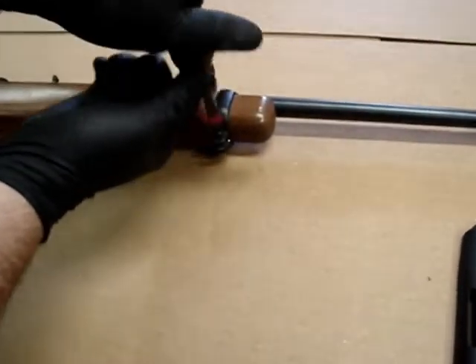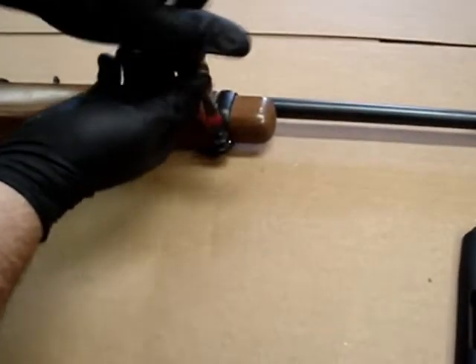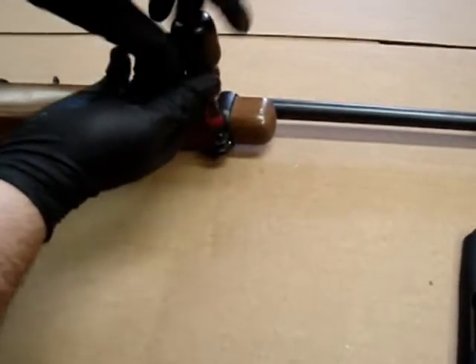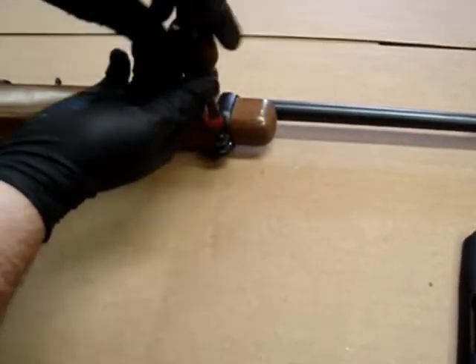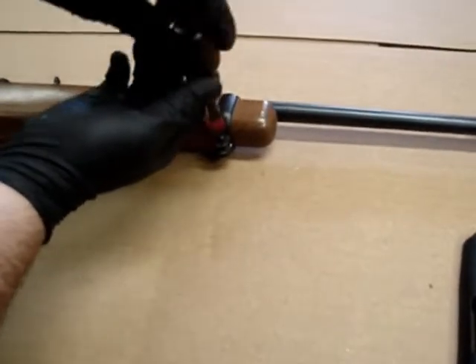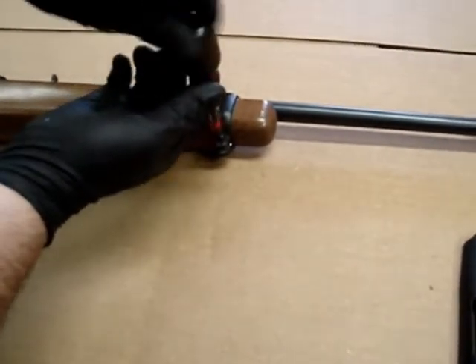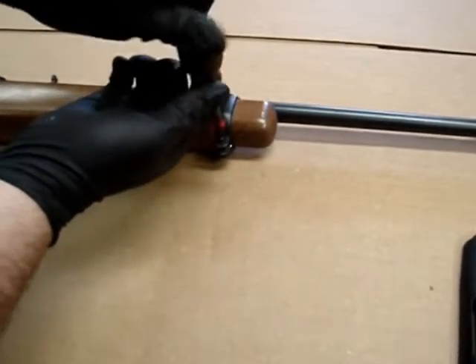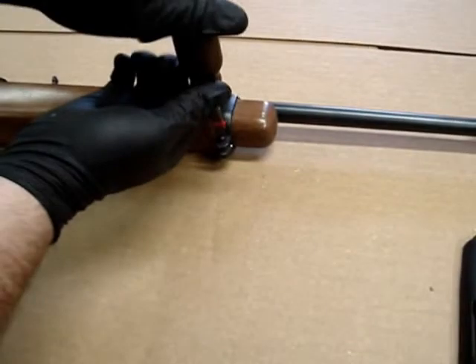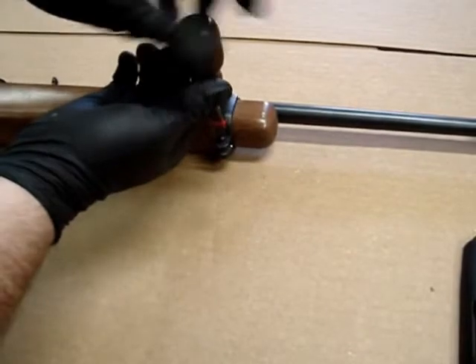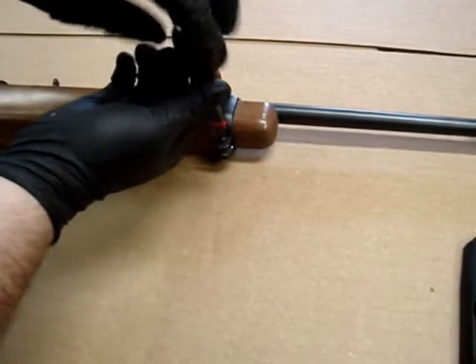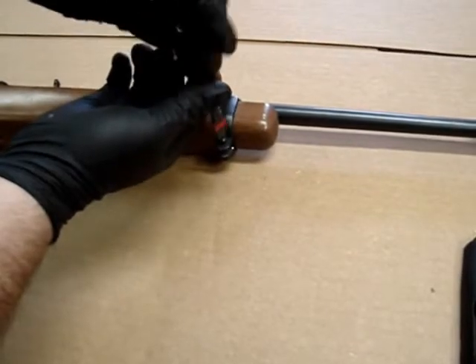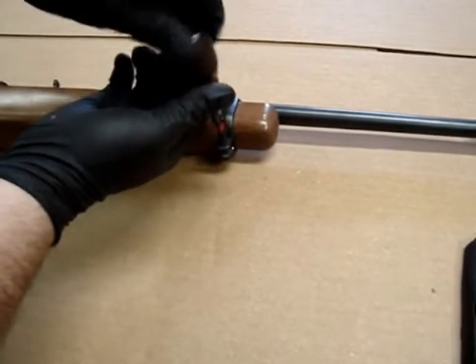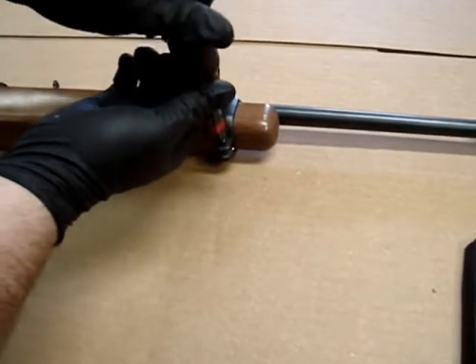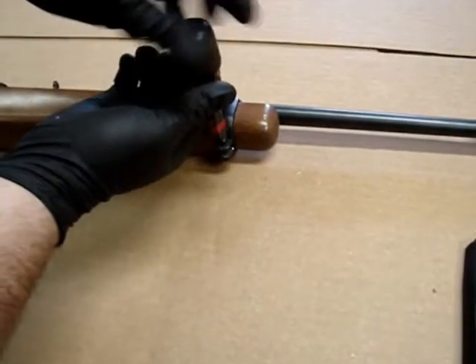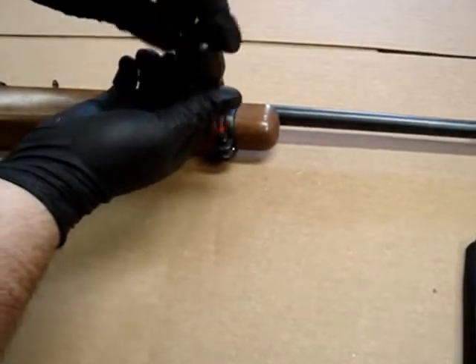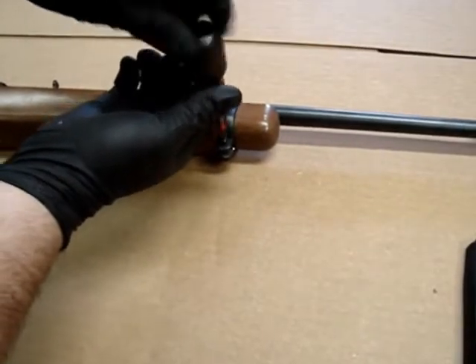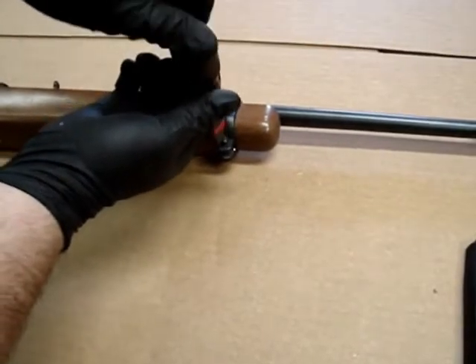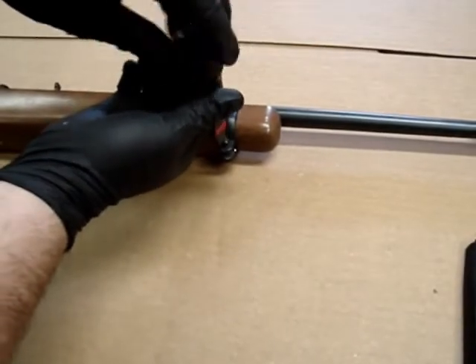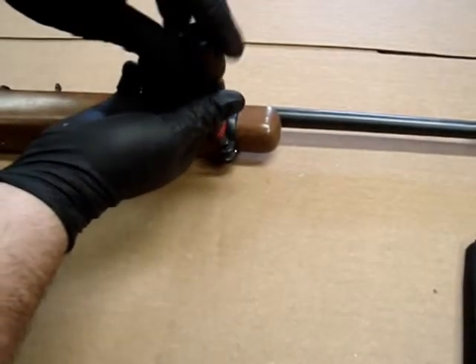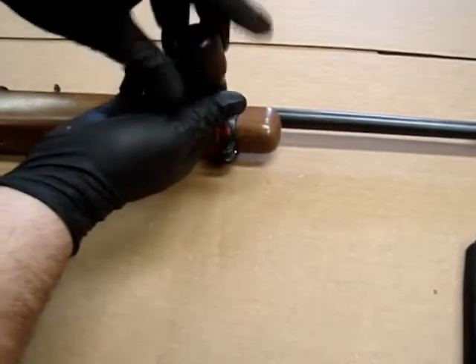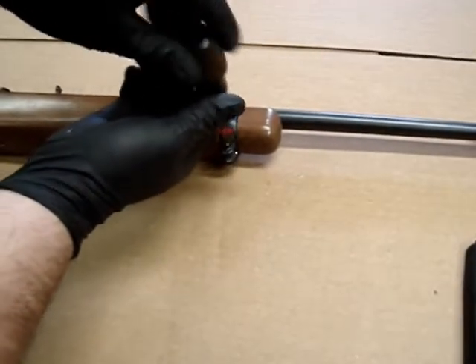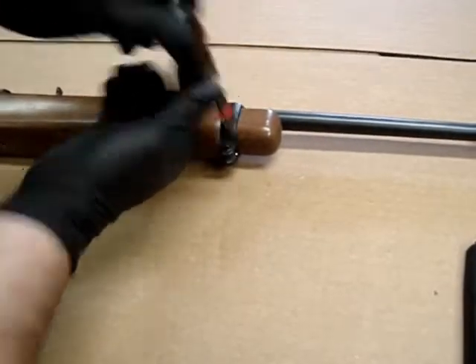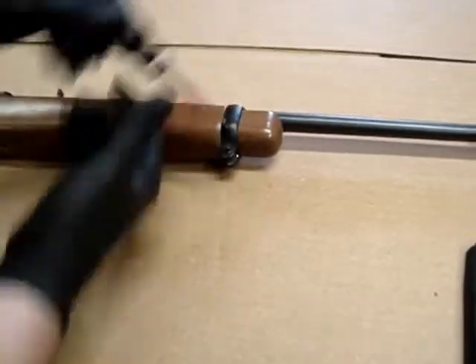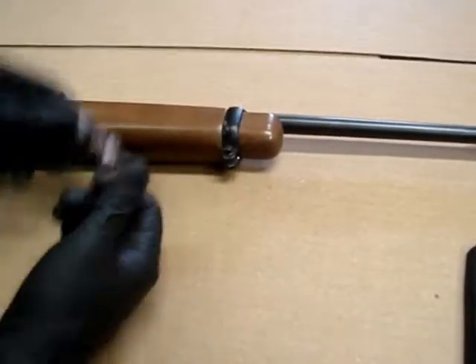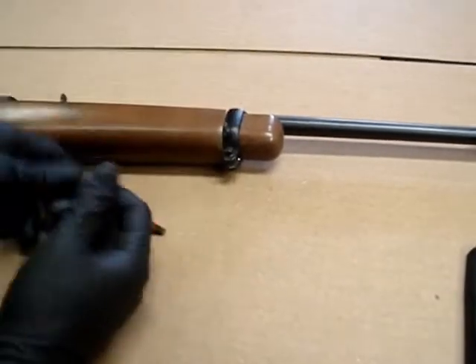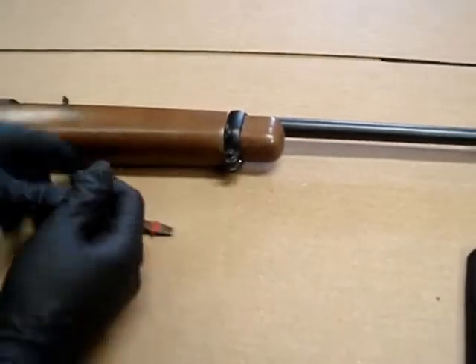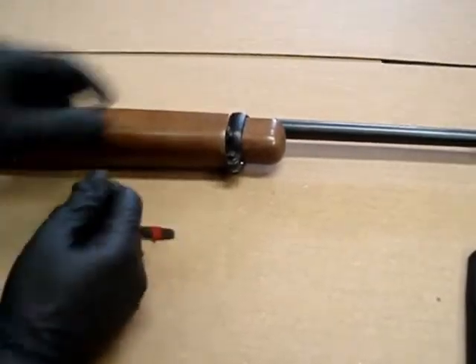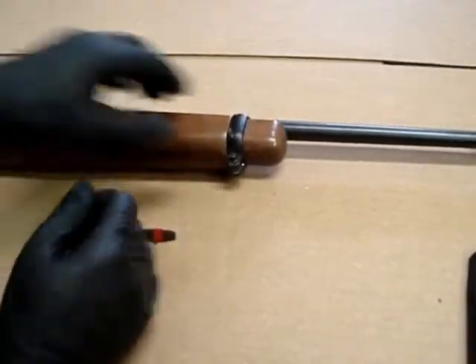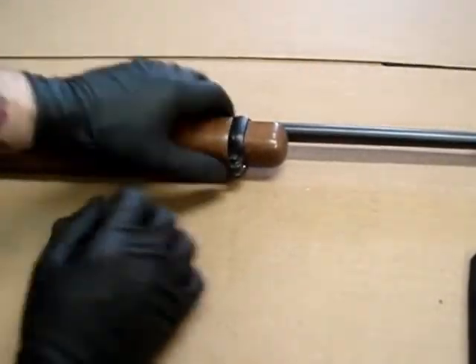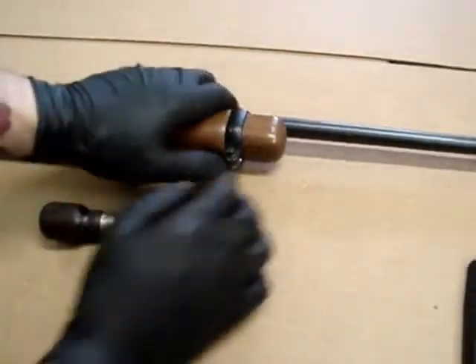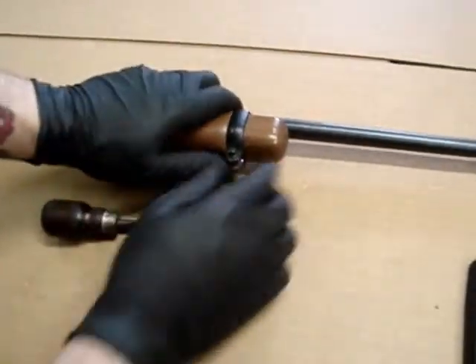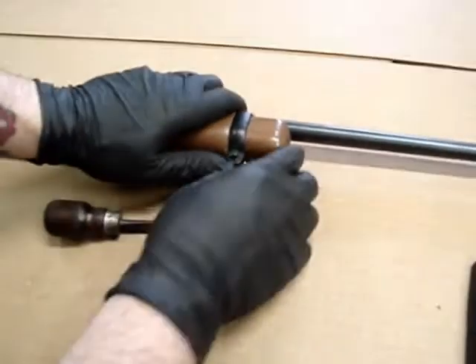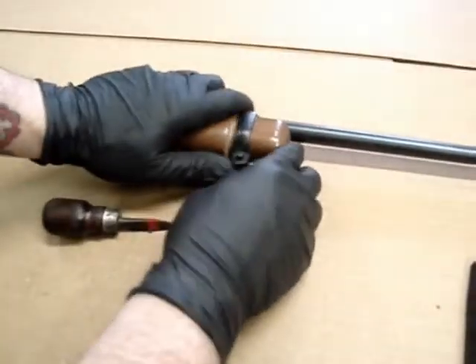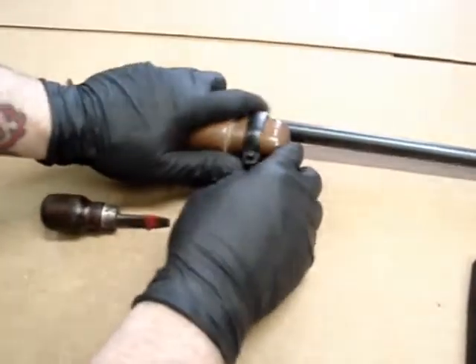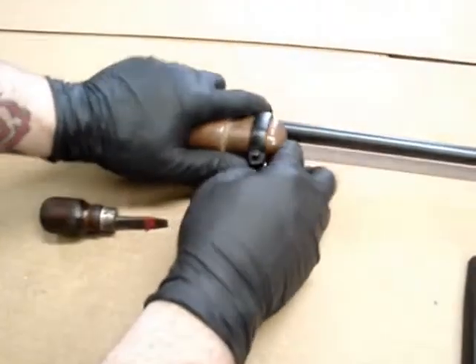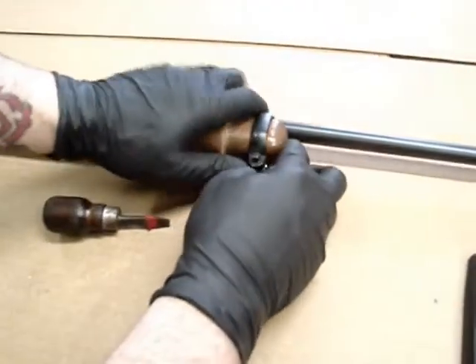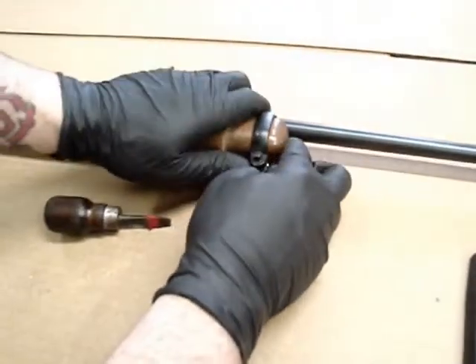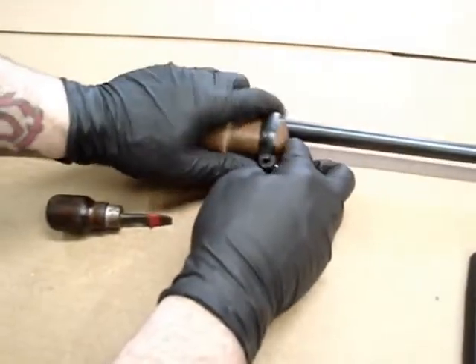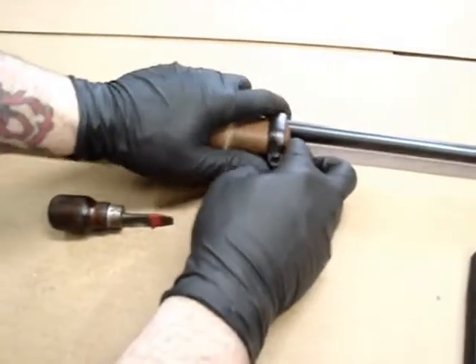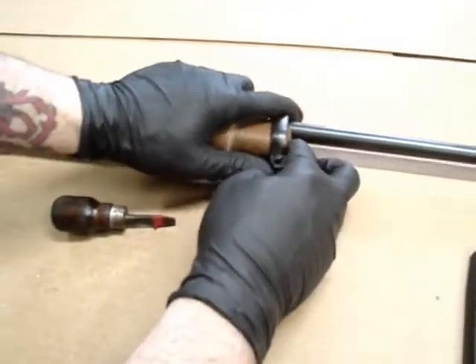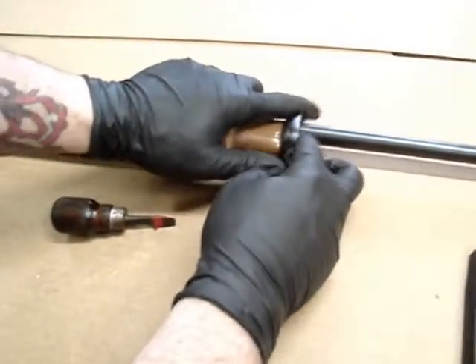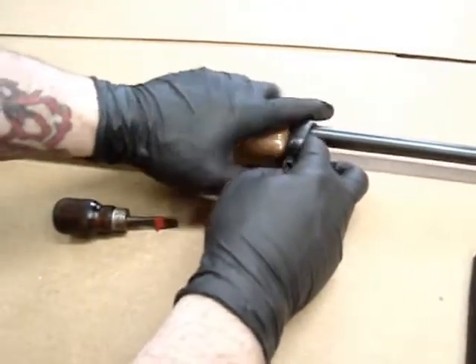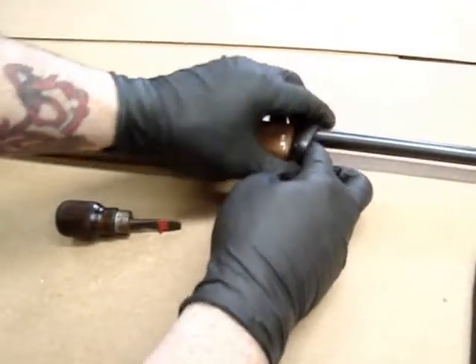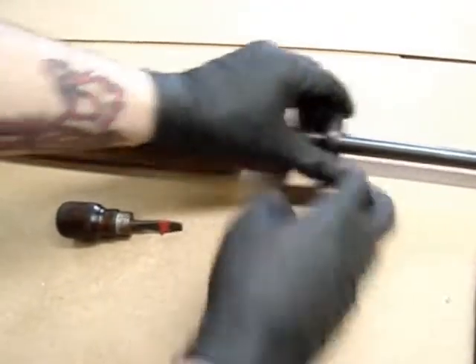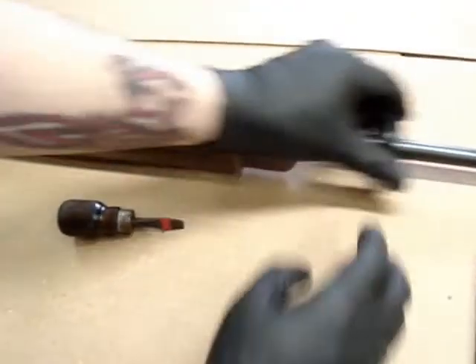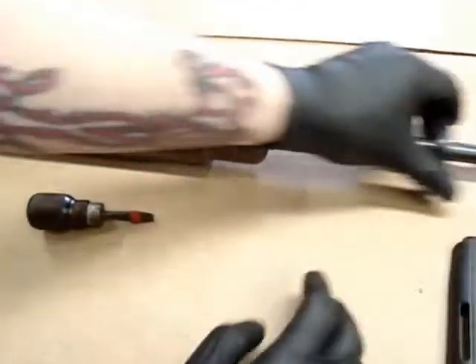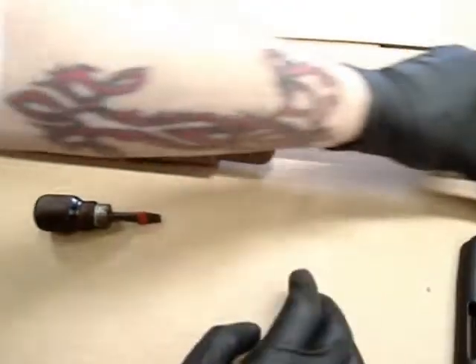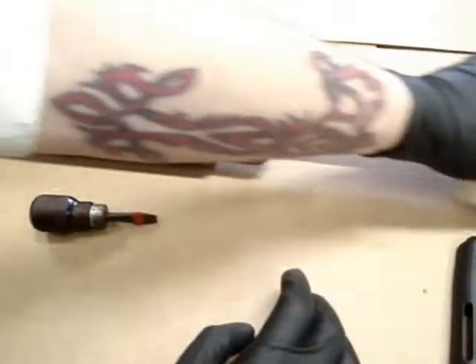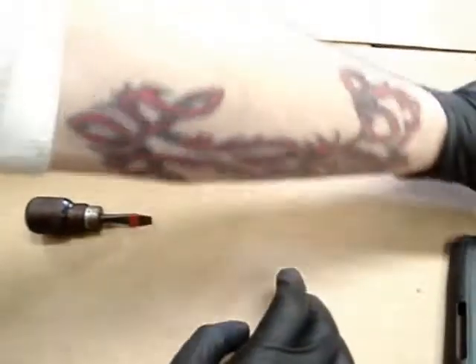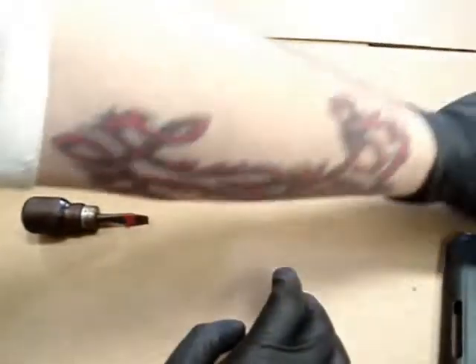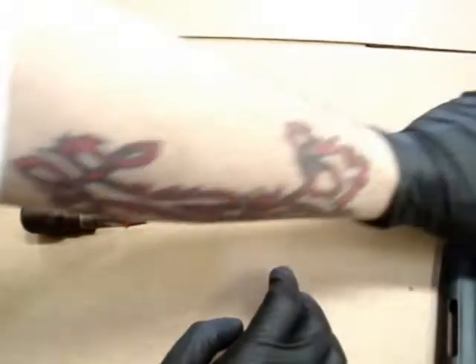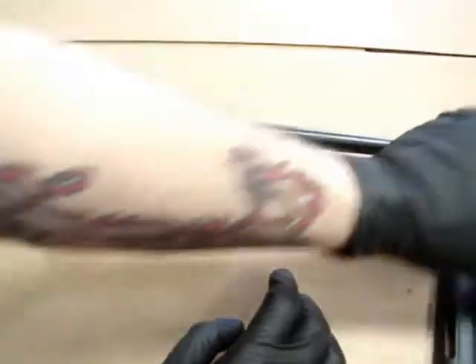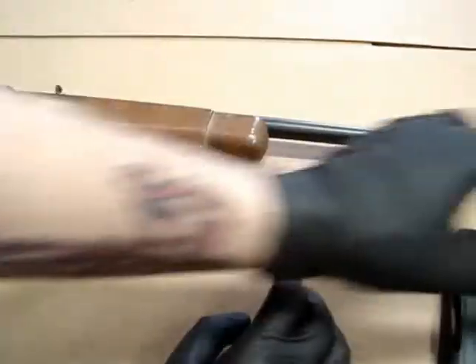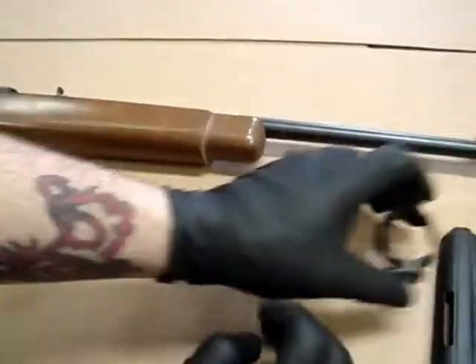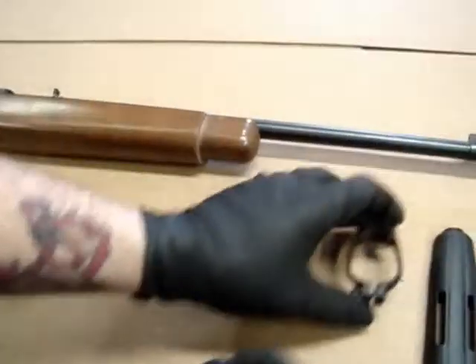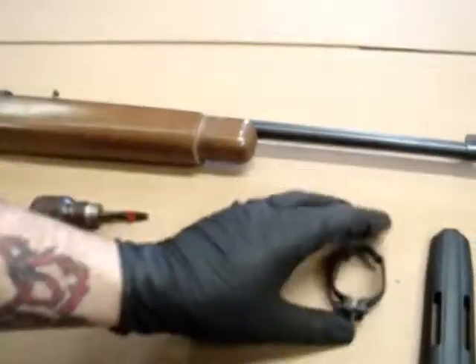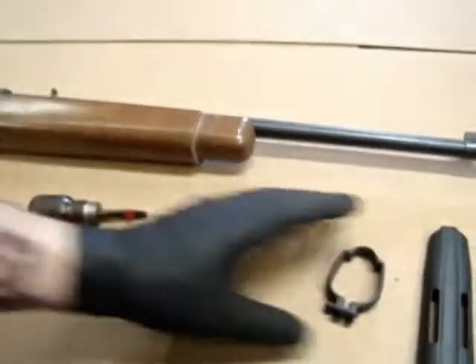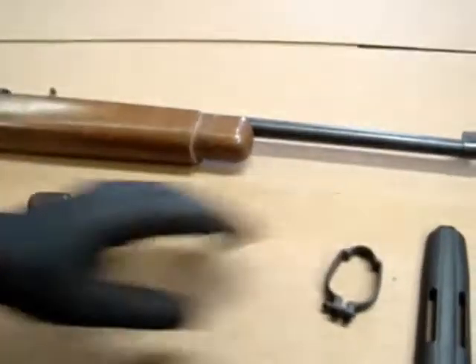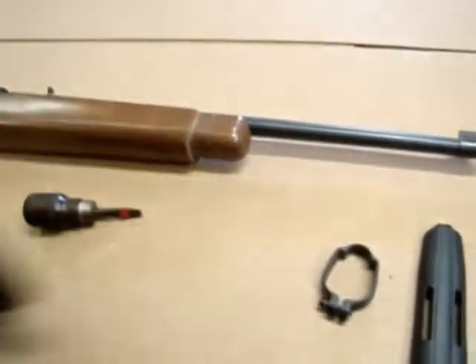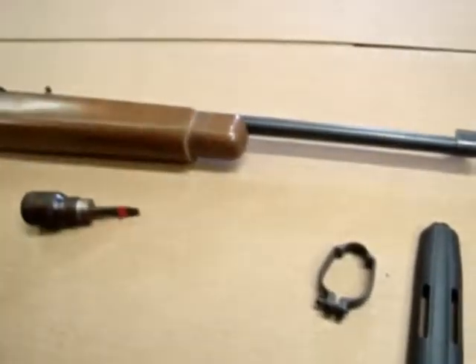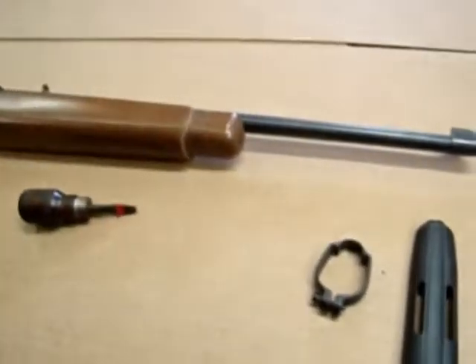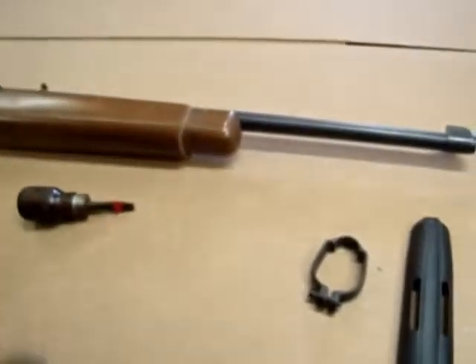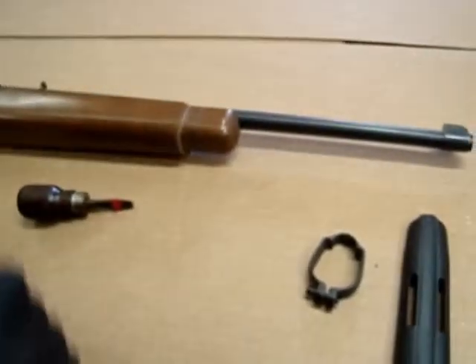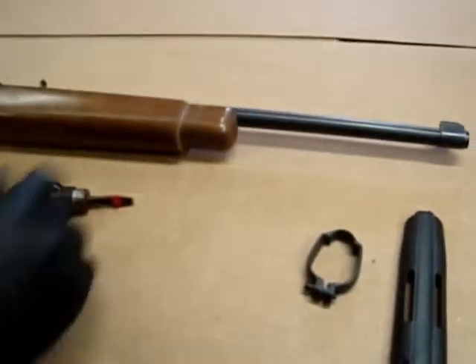You don't have to take the screw all the way out — just get it so it'll loosen up and slide off. Set that aside.